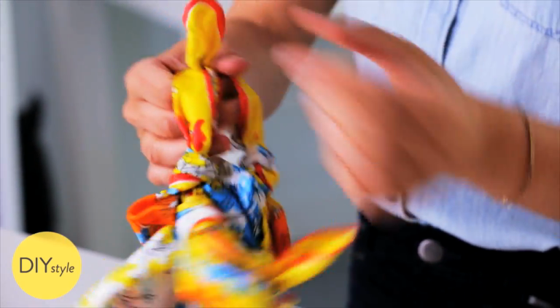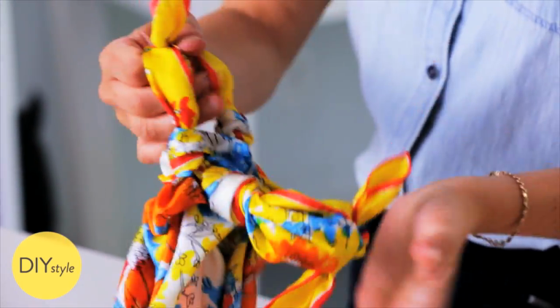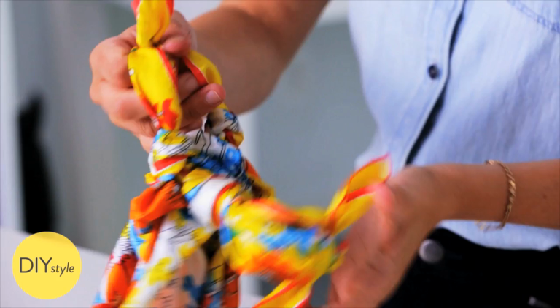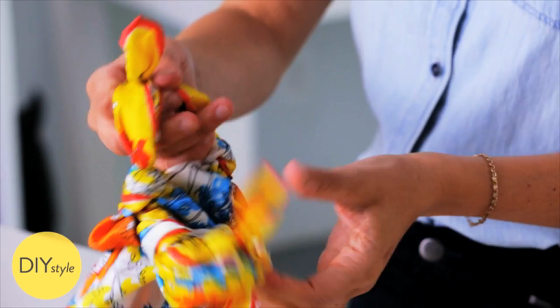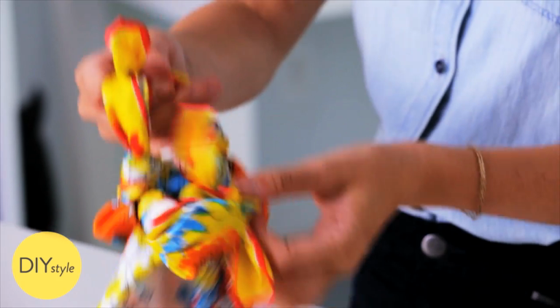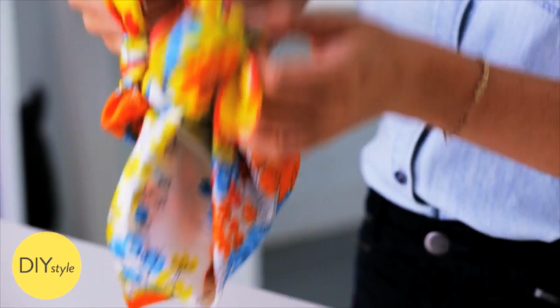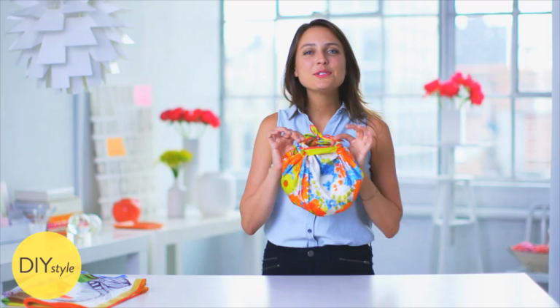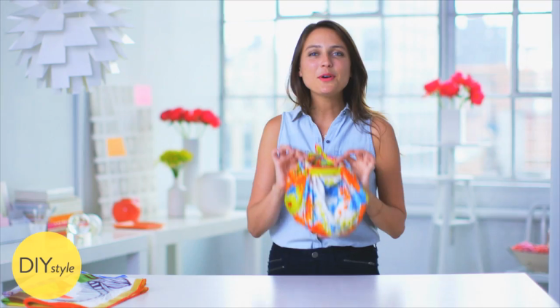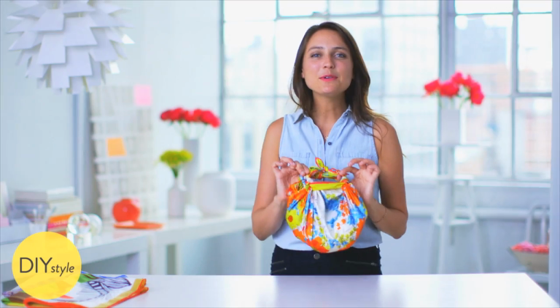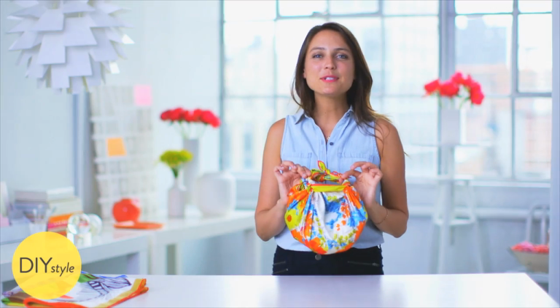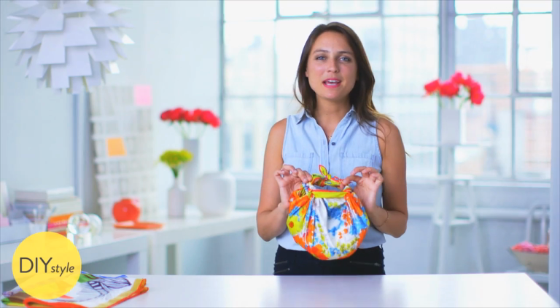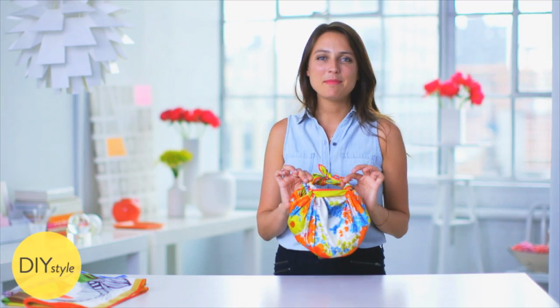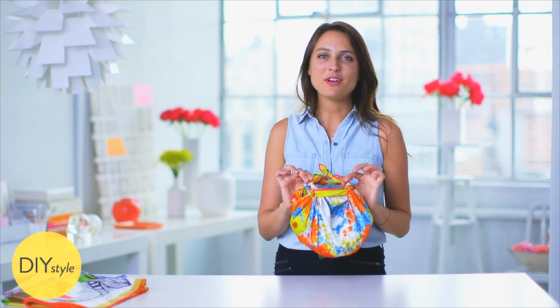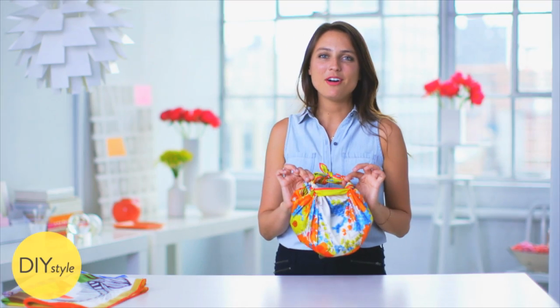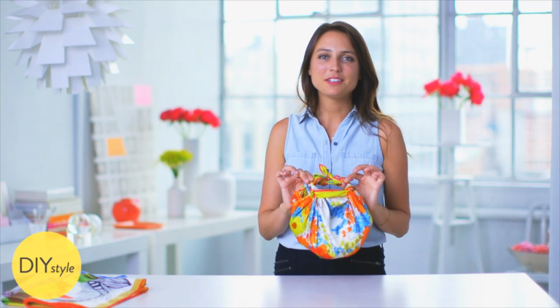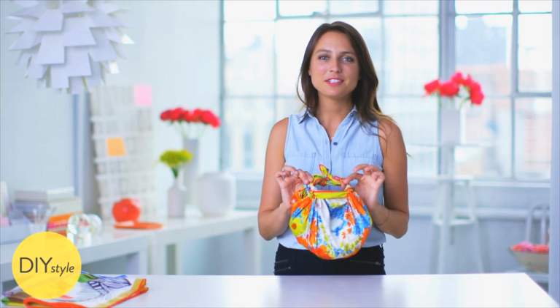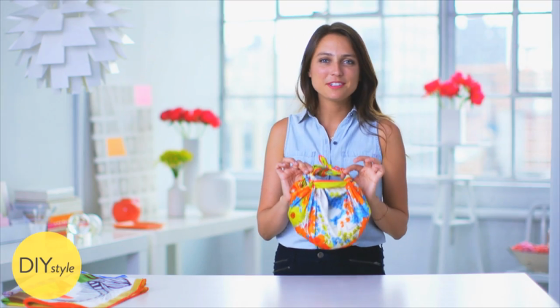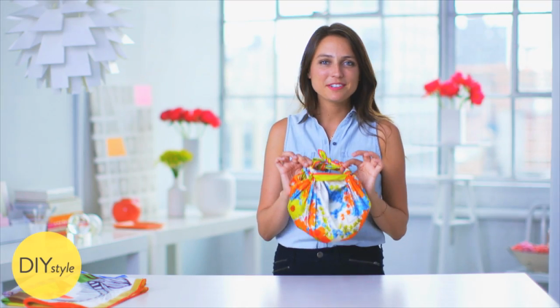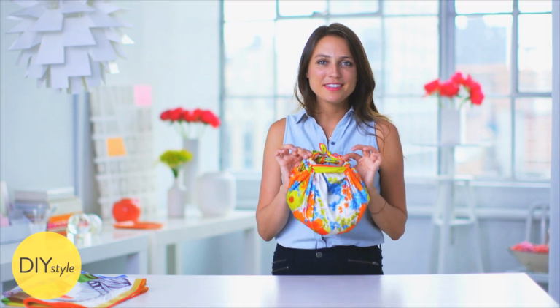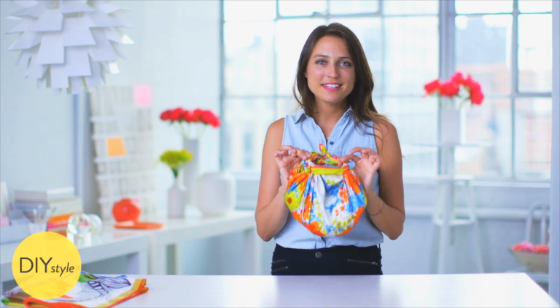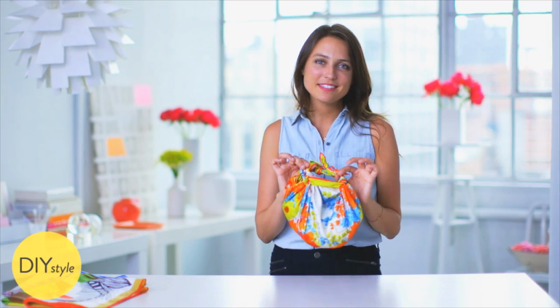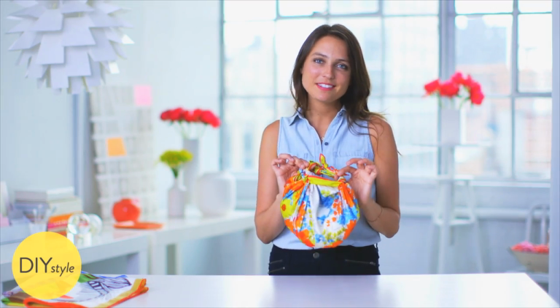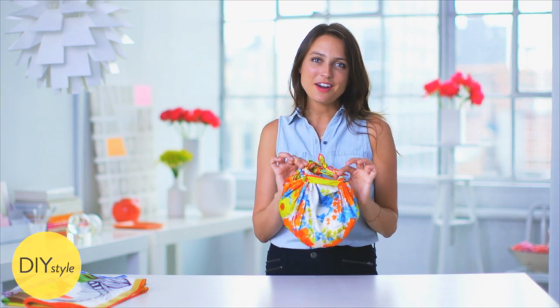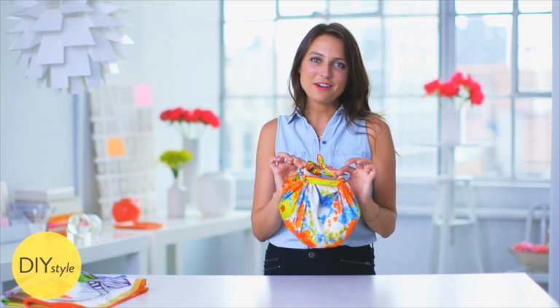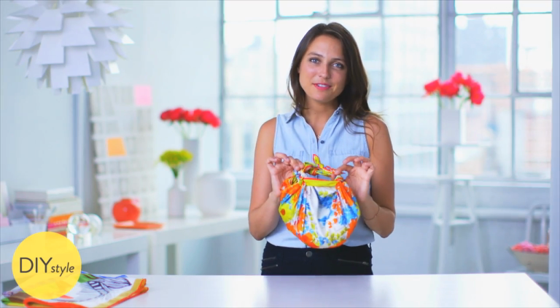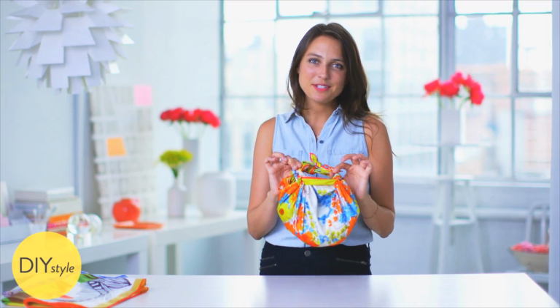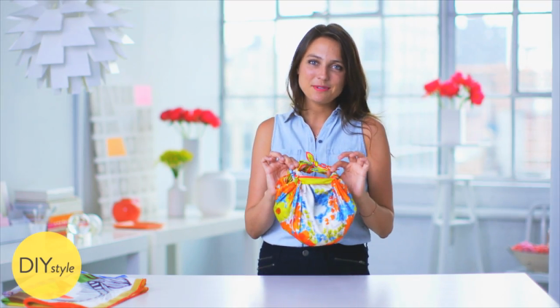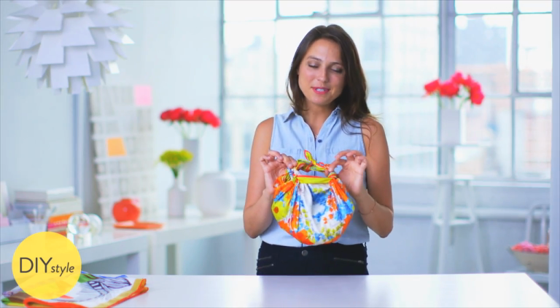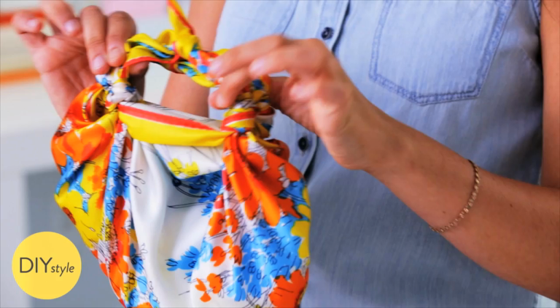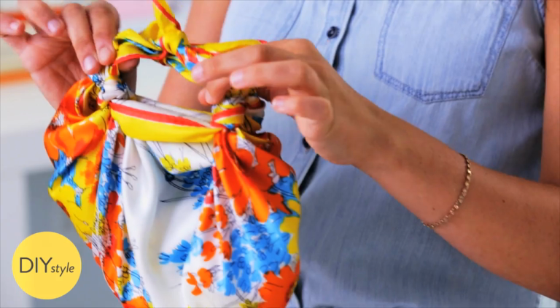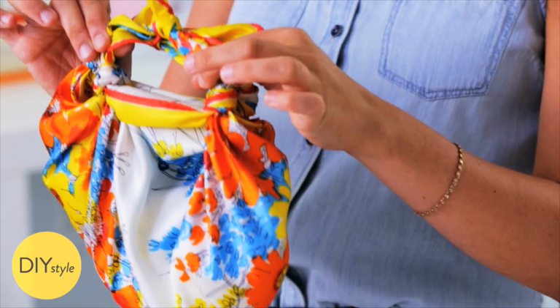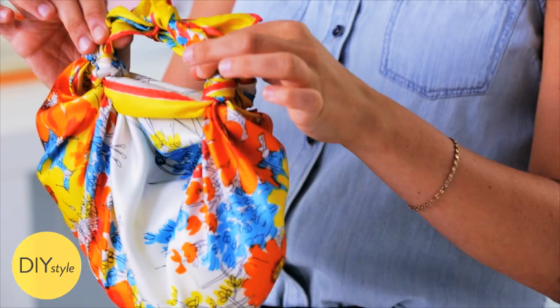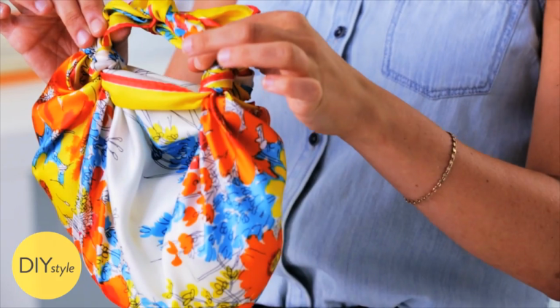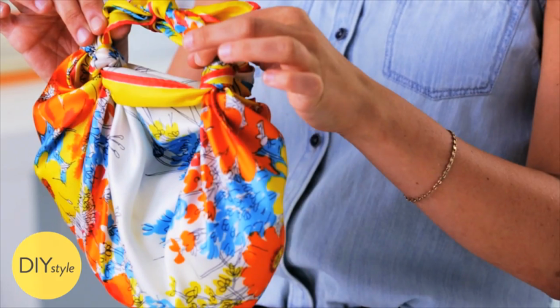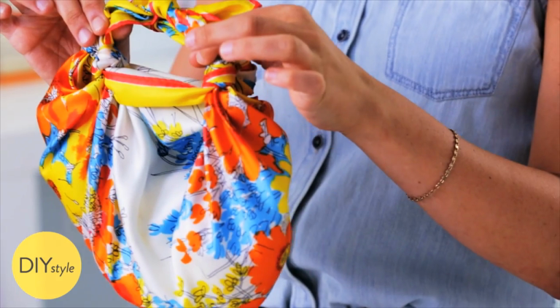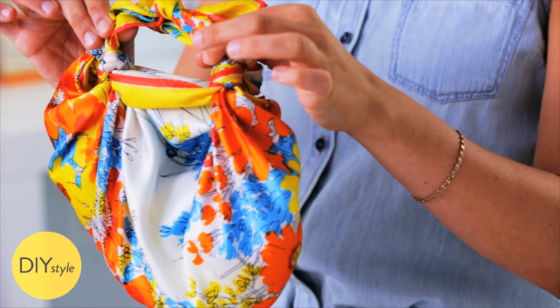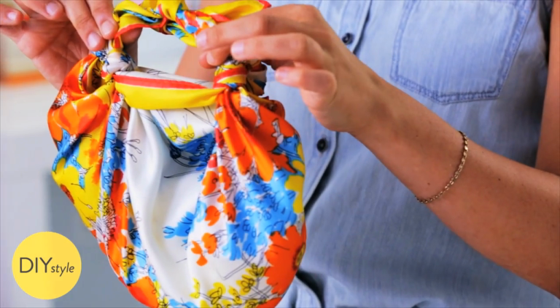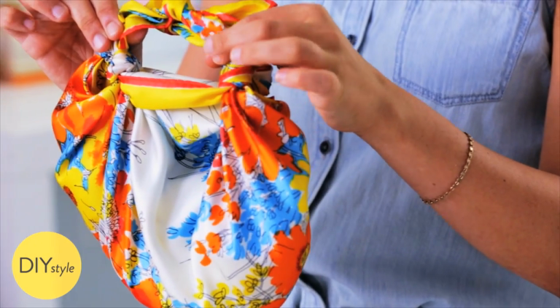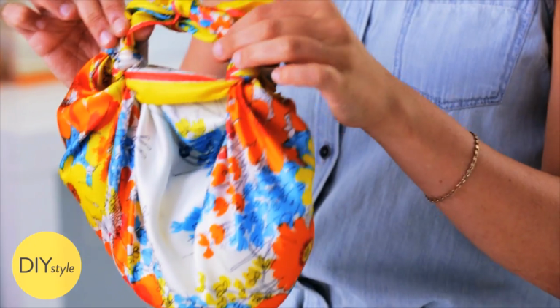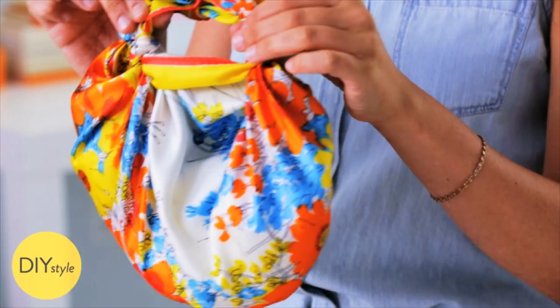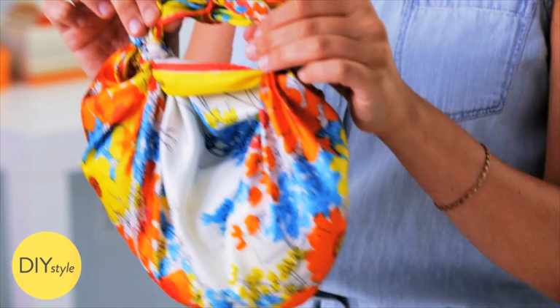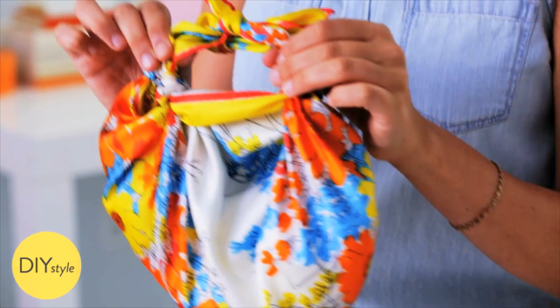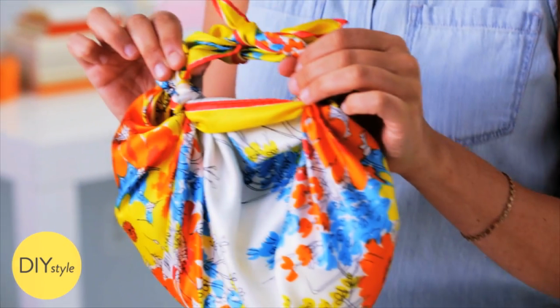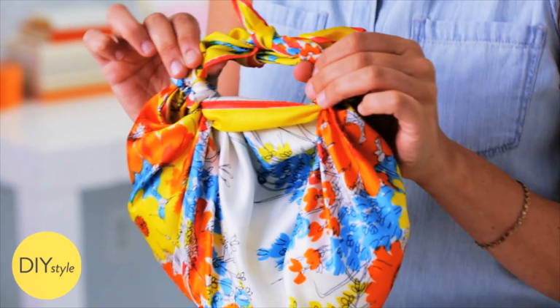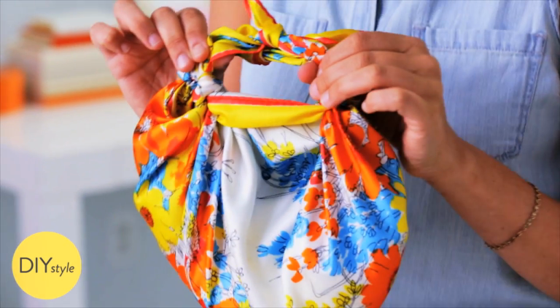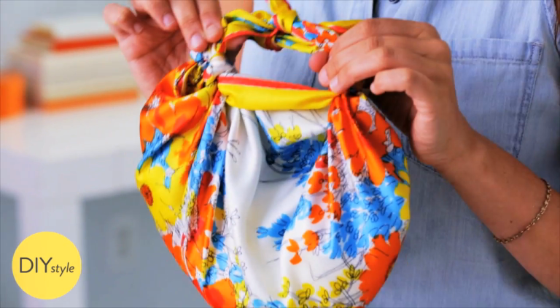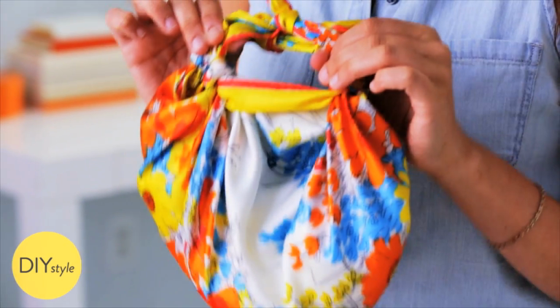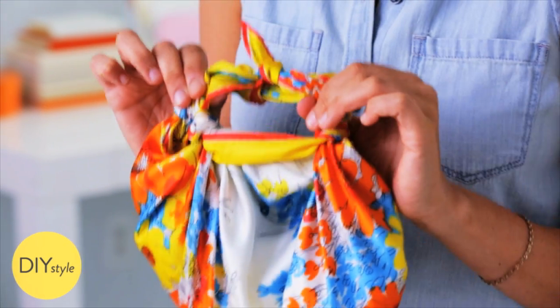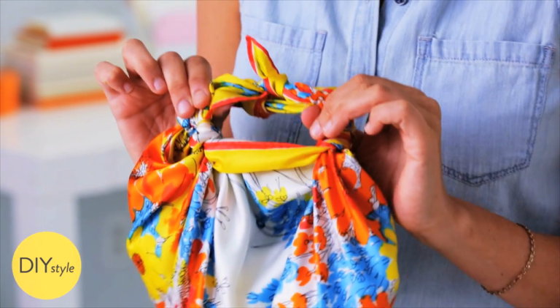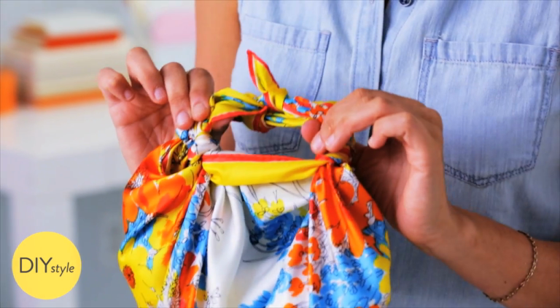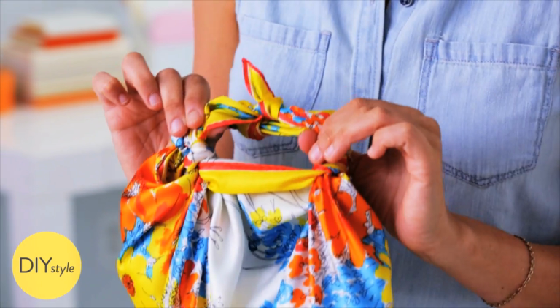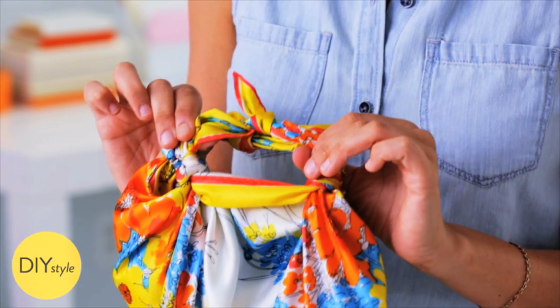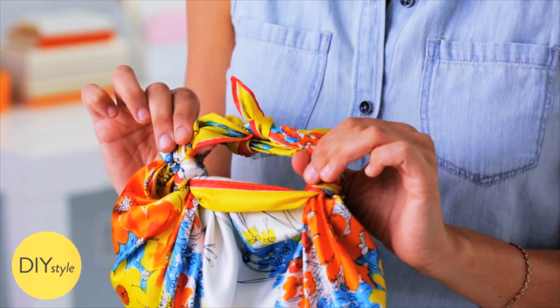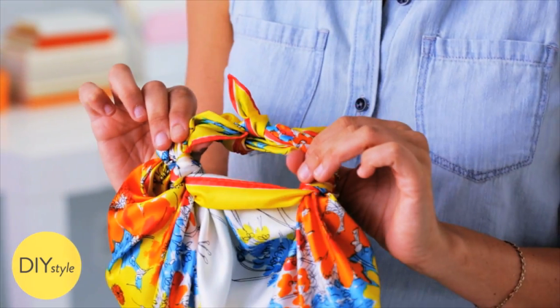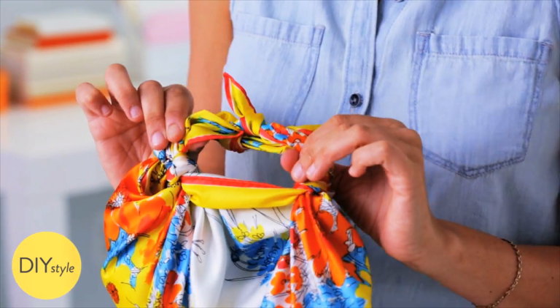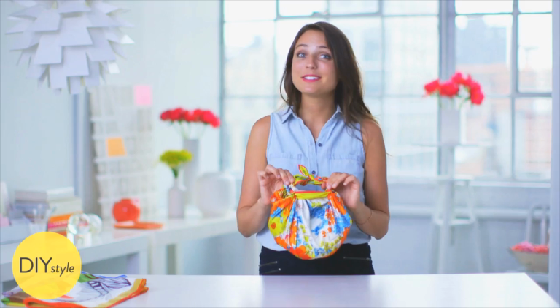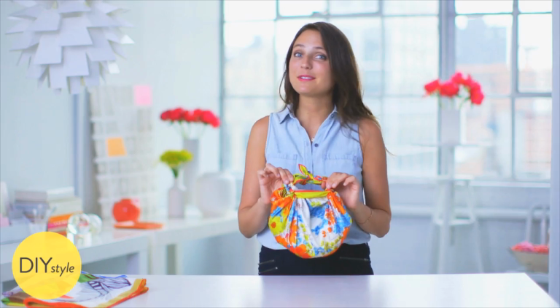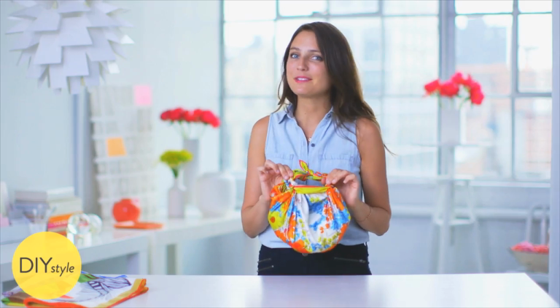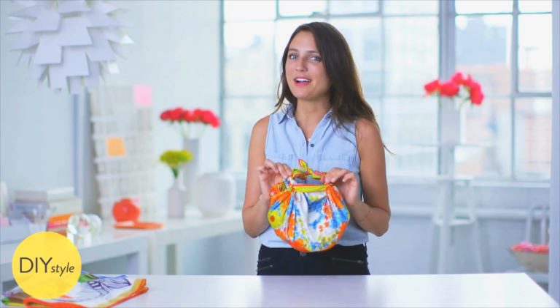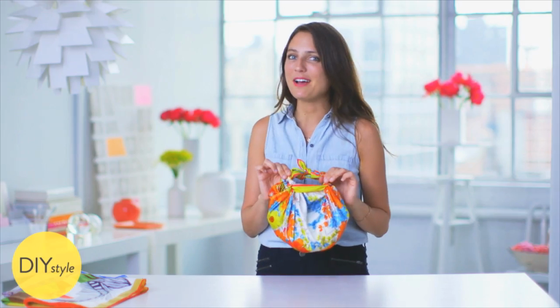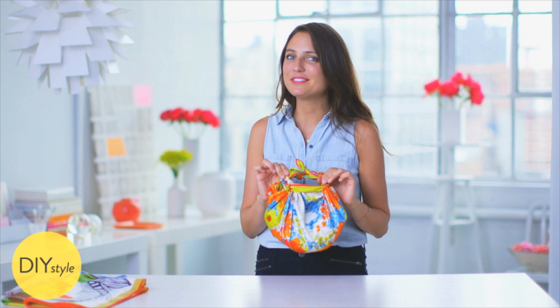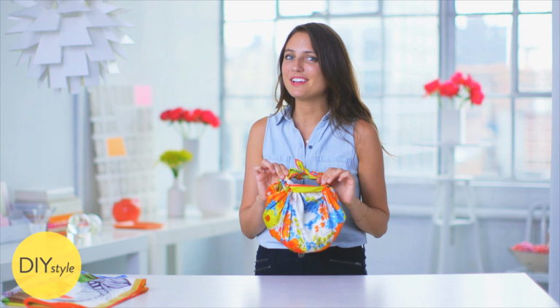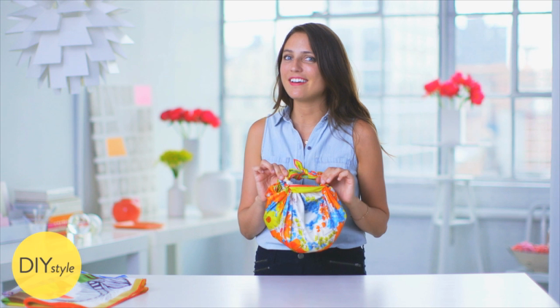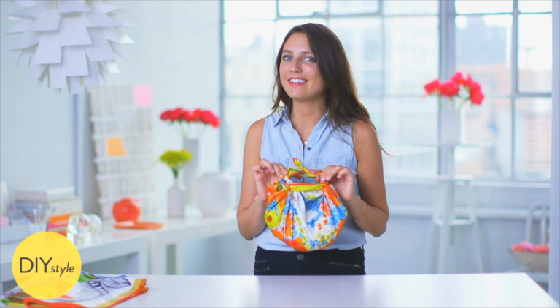It took no time at all to turn this scarf into a cute little handbag that will brighten up any outfit. So craft on.